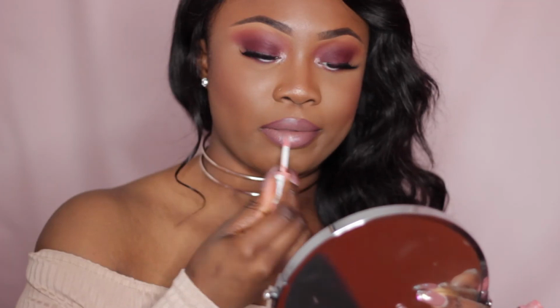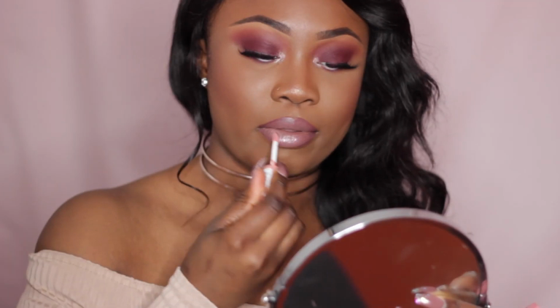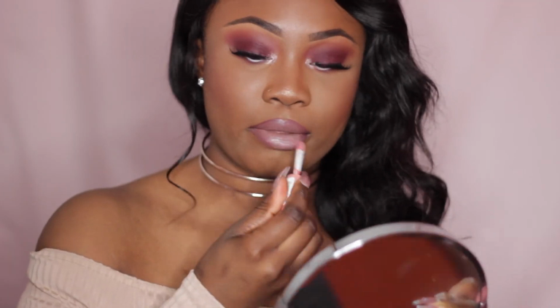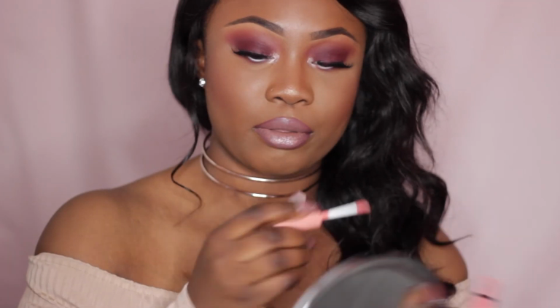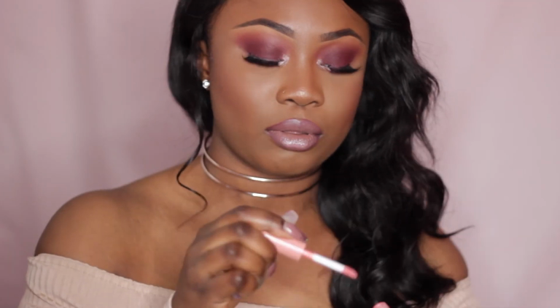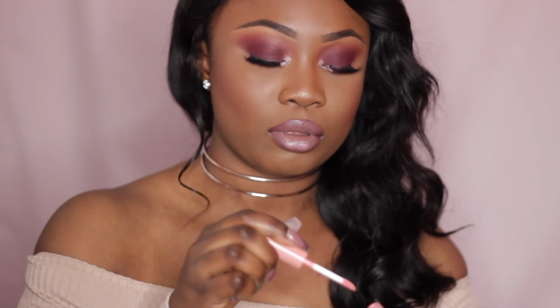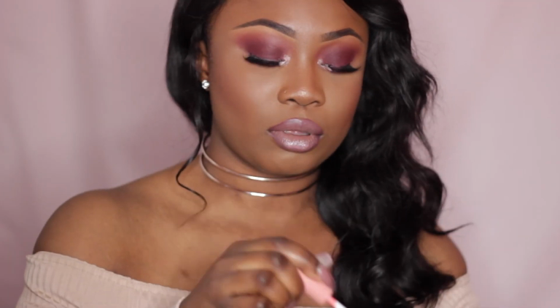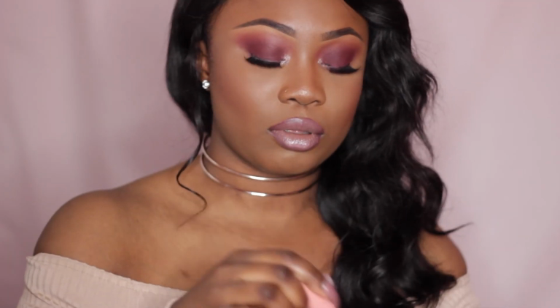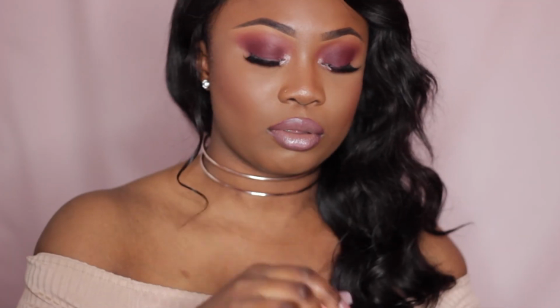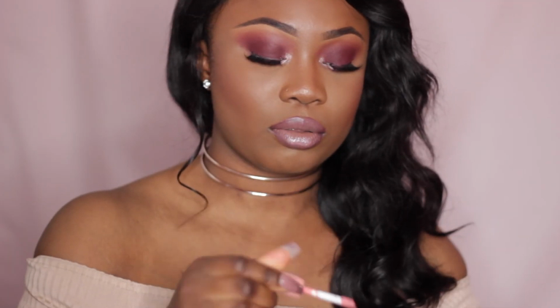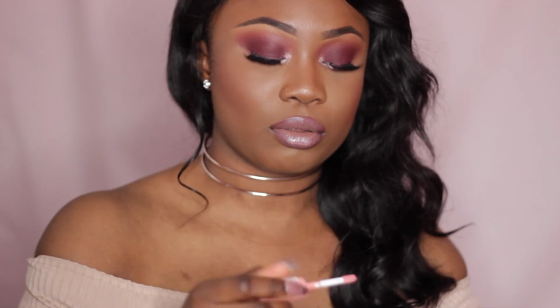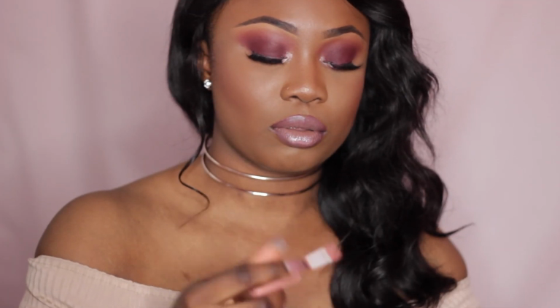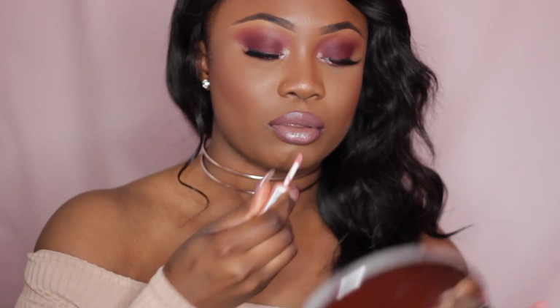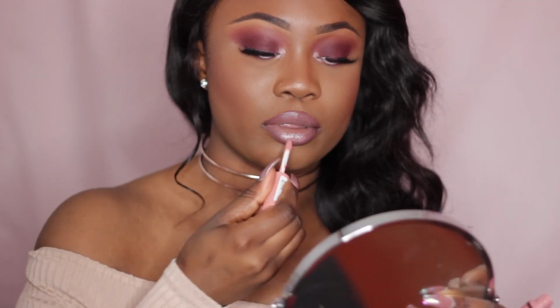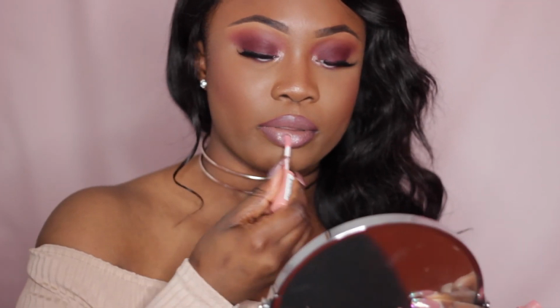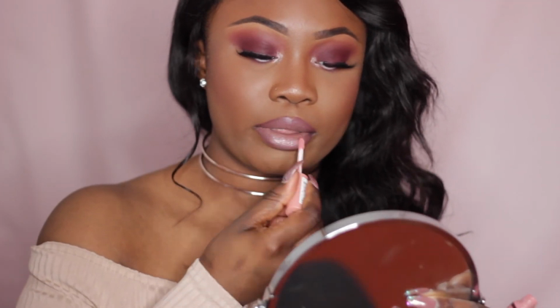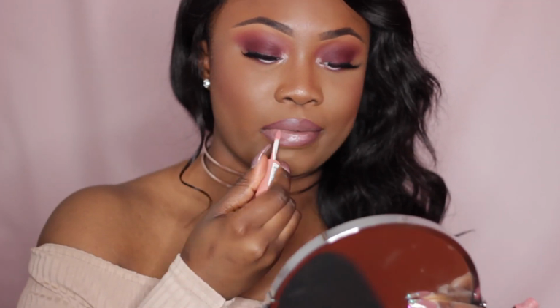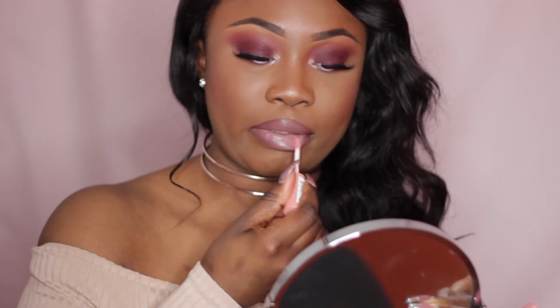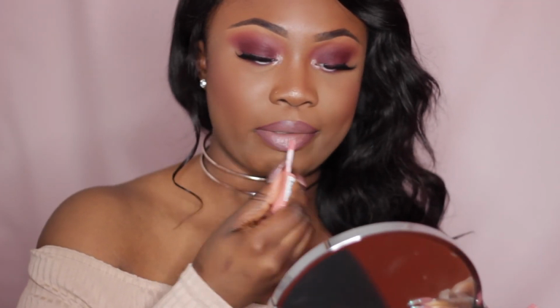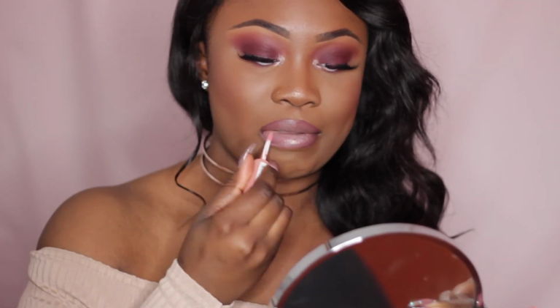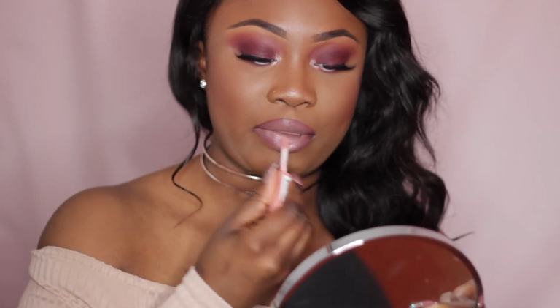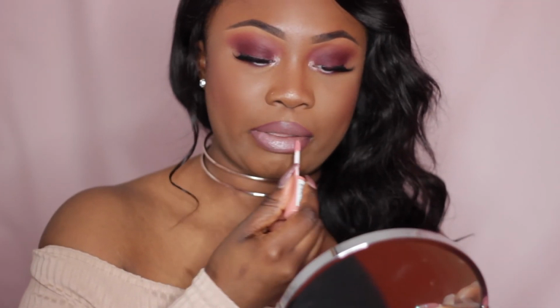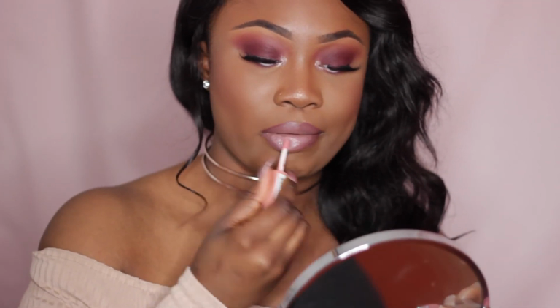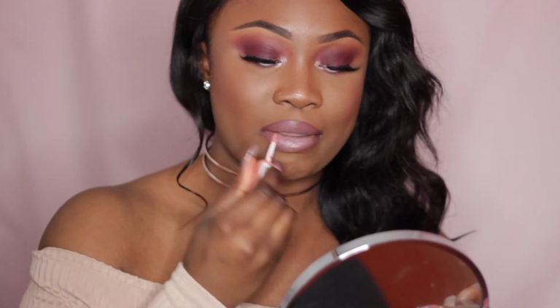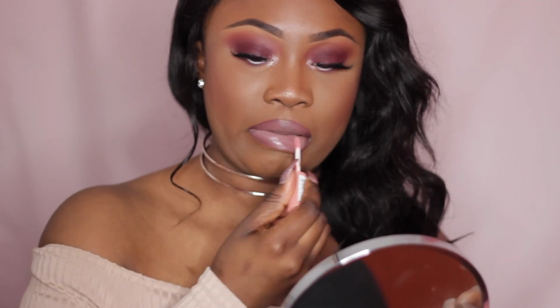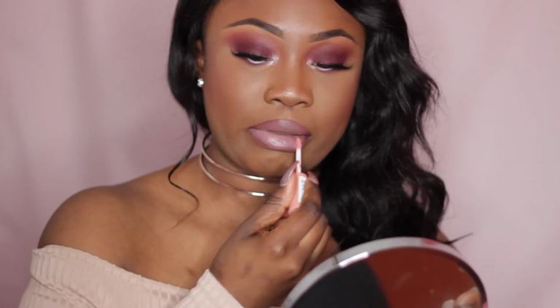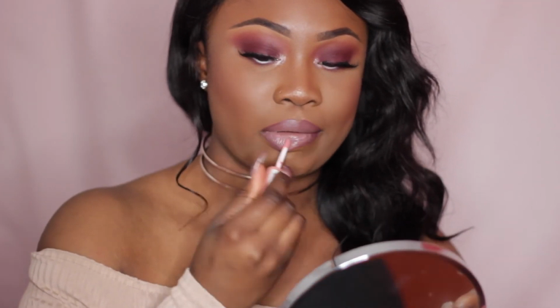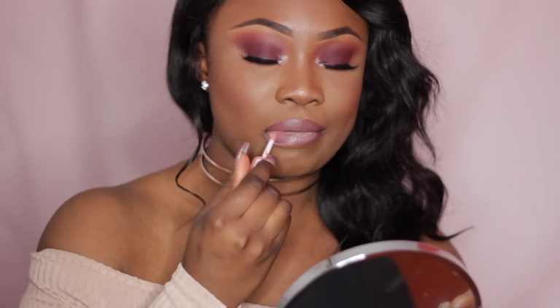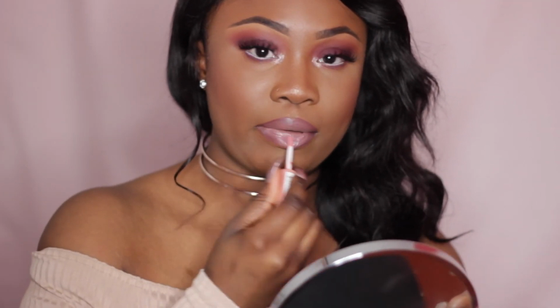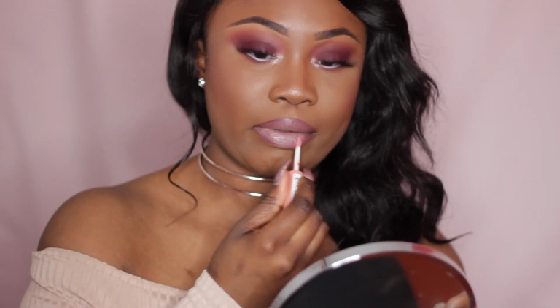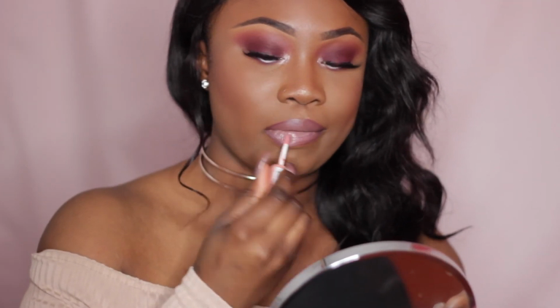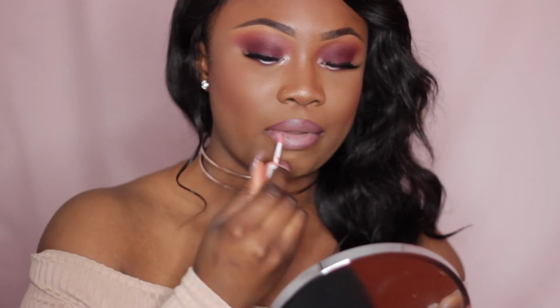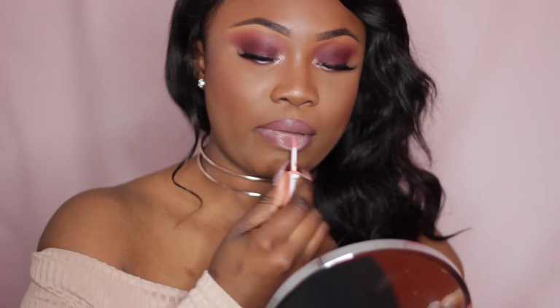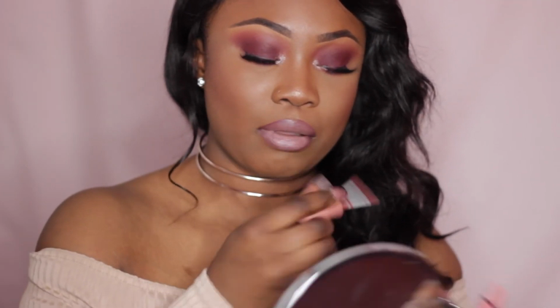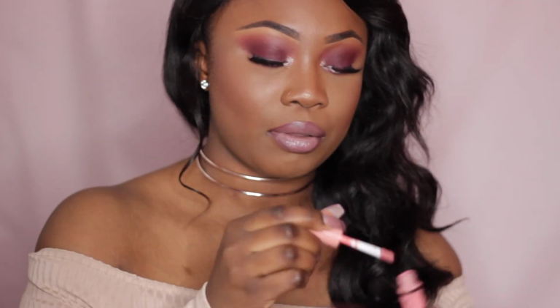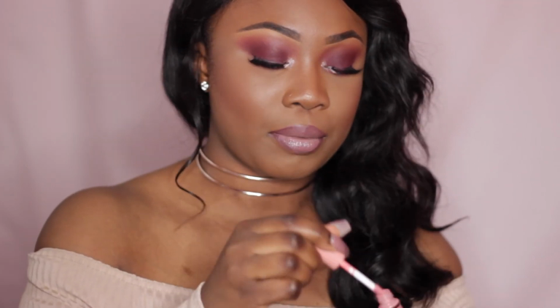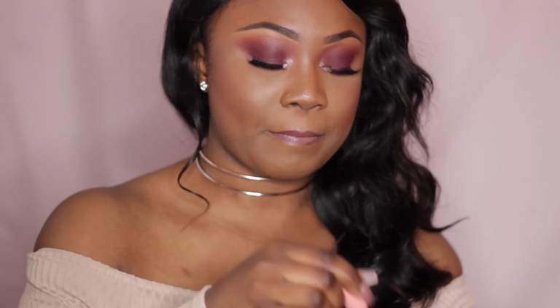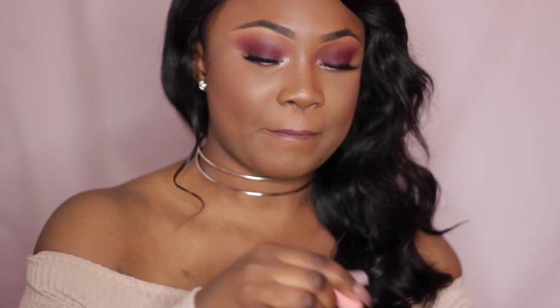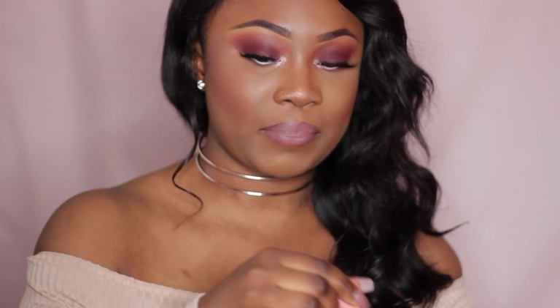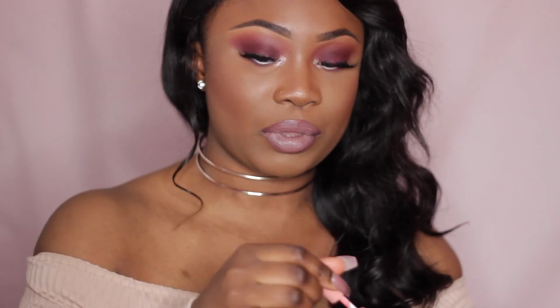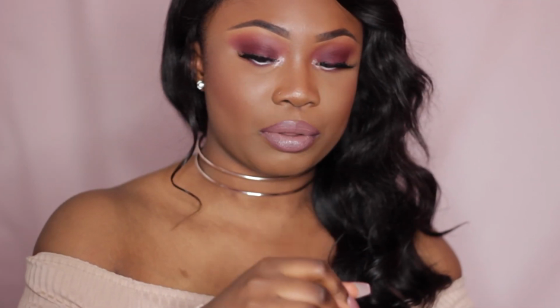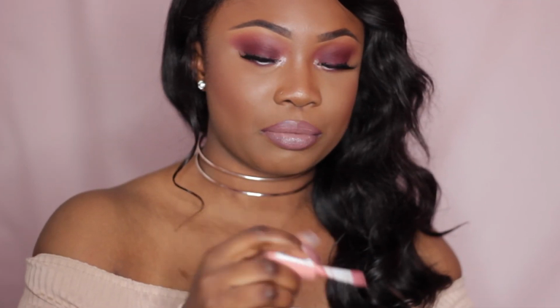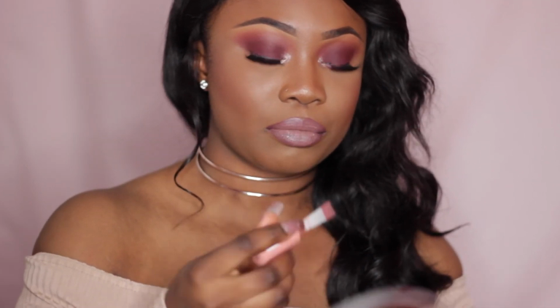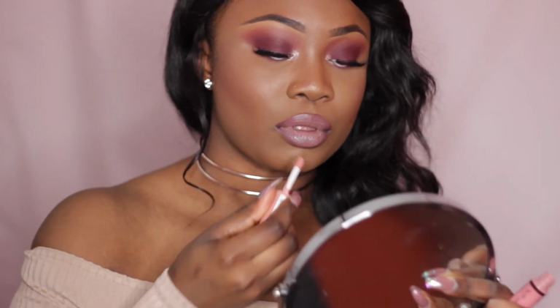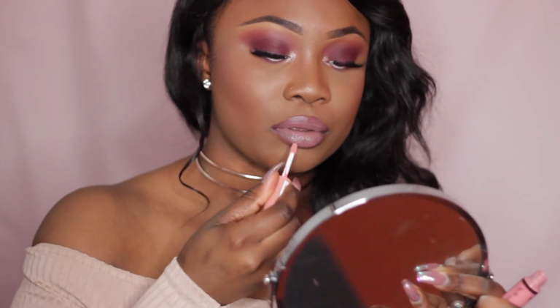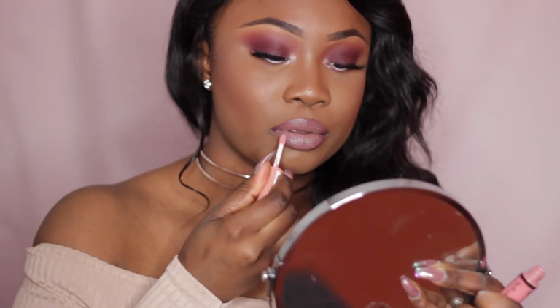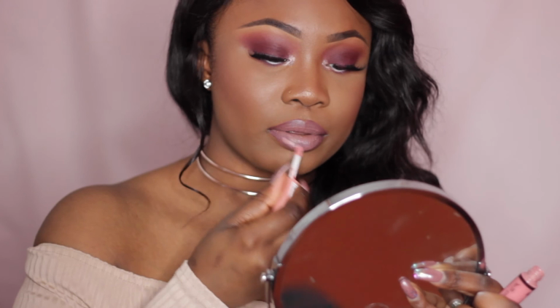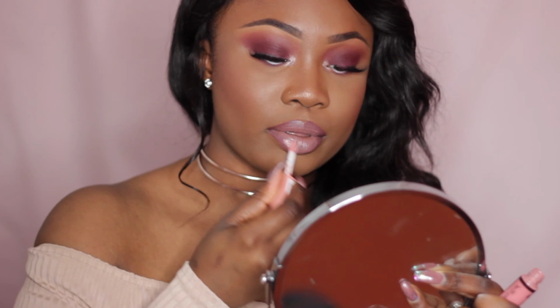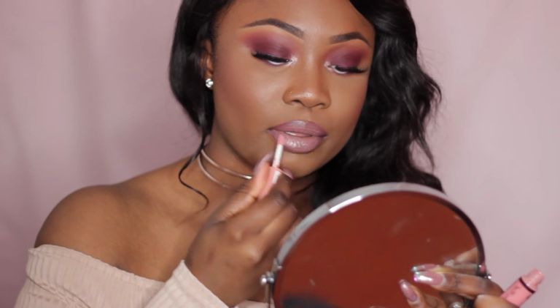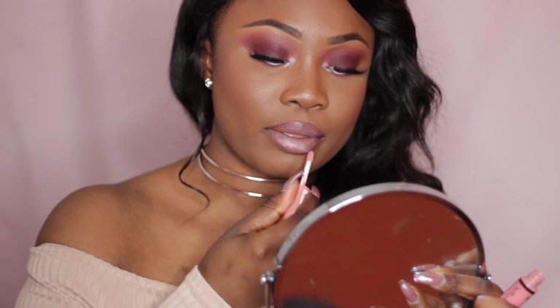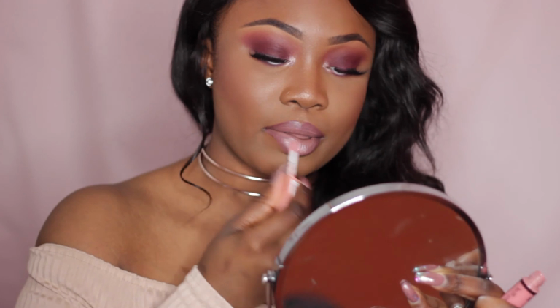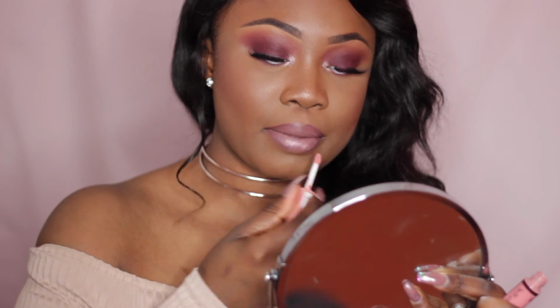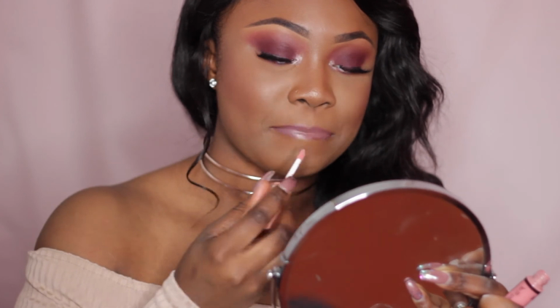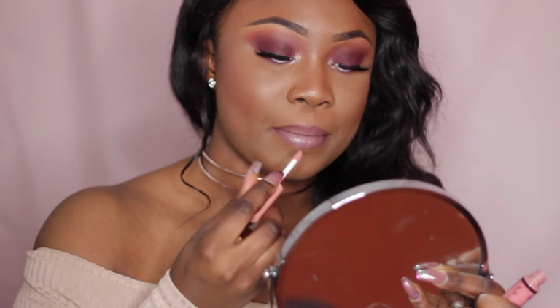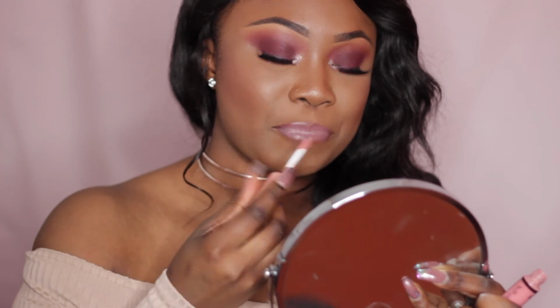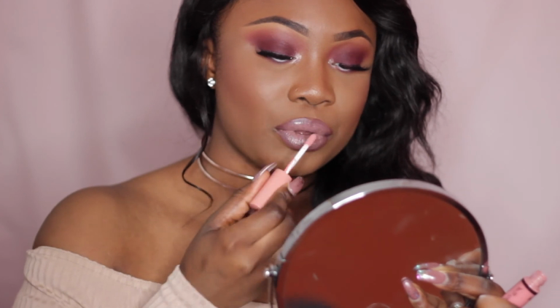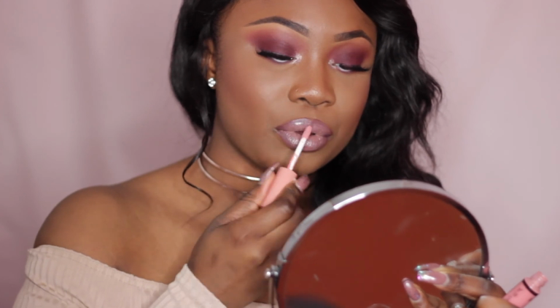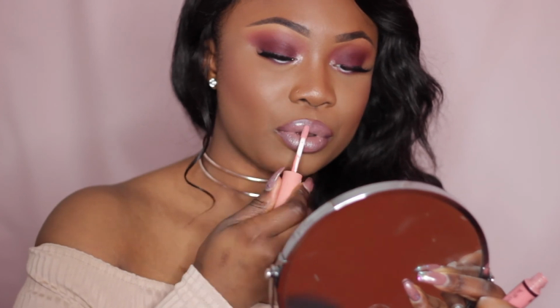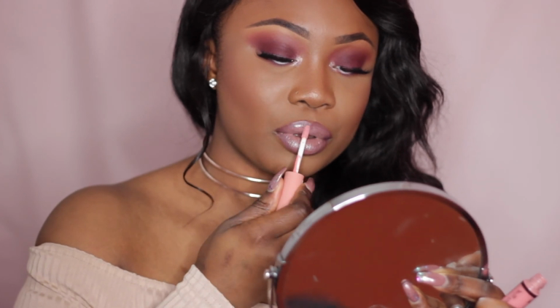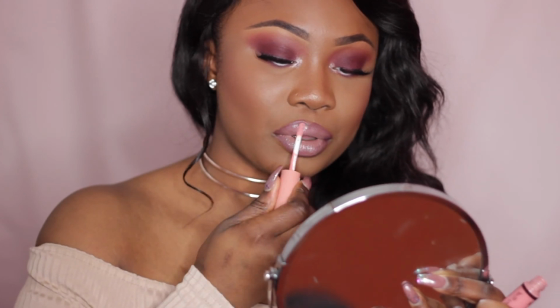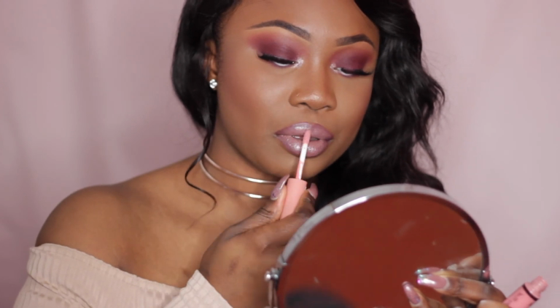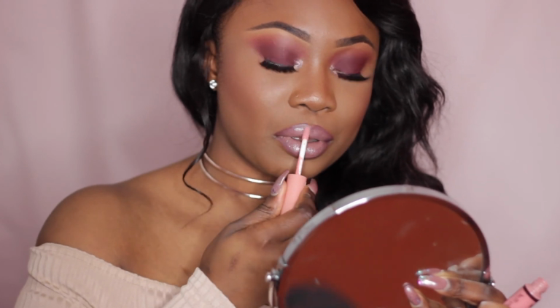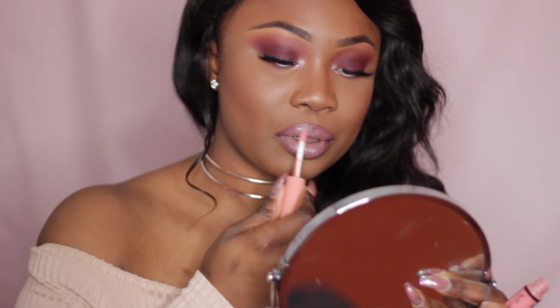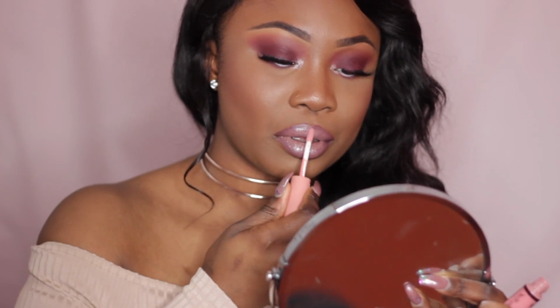For those of you that don't like matte lips, then you can add a gloss — I'm using NYX Gloss in Crème Brûlée.